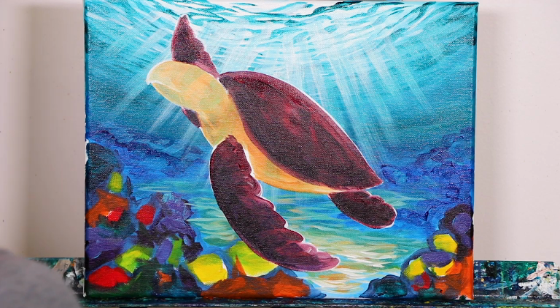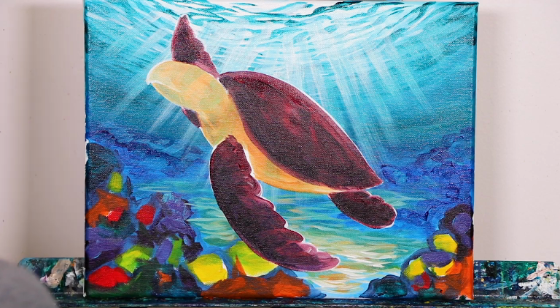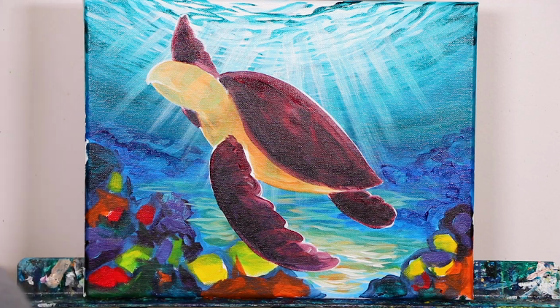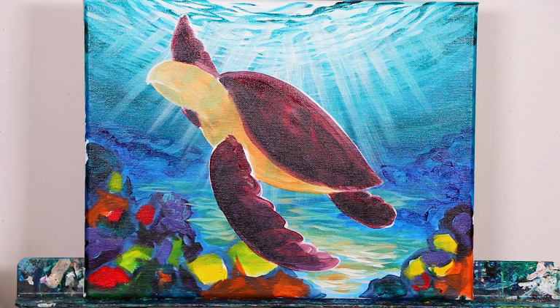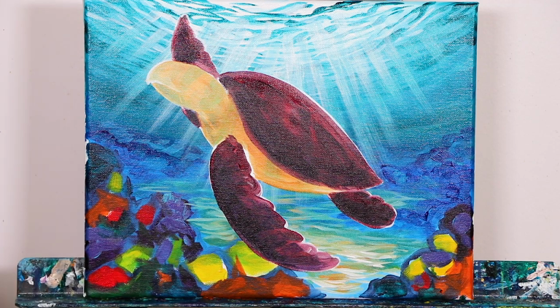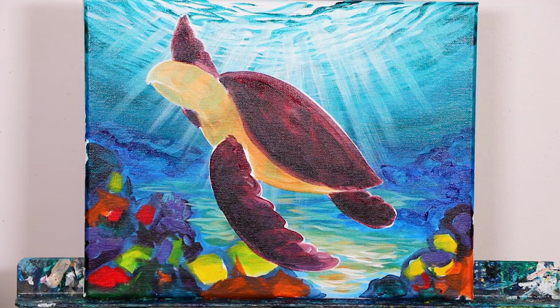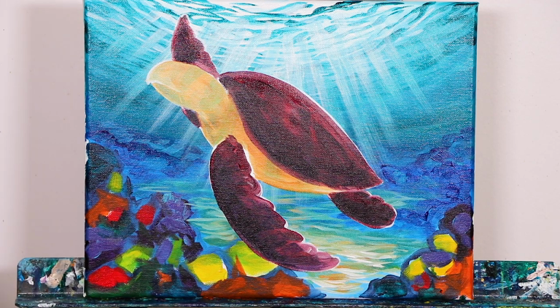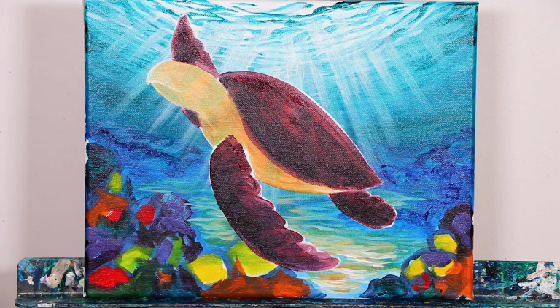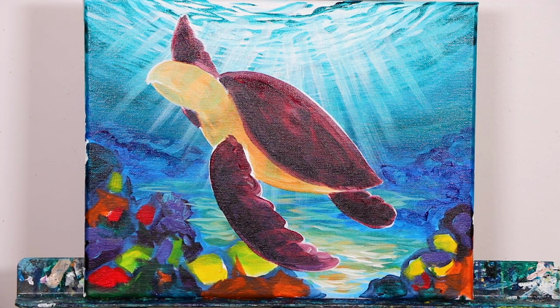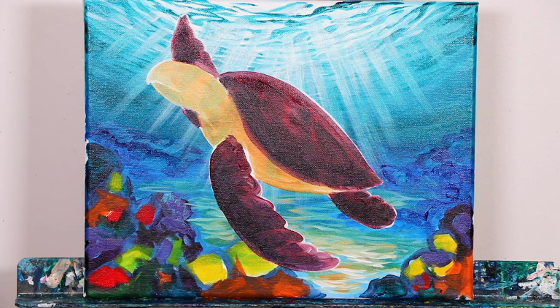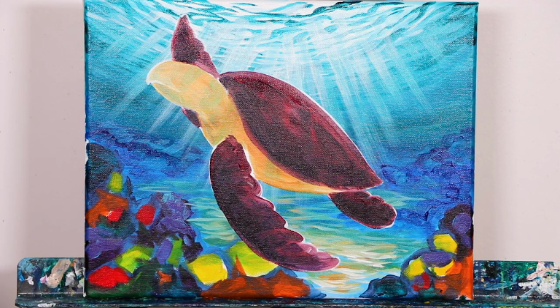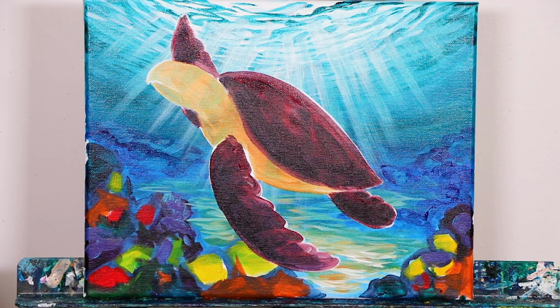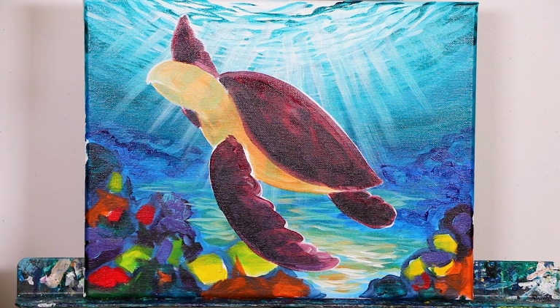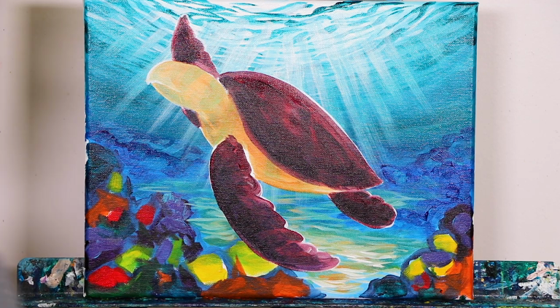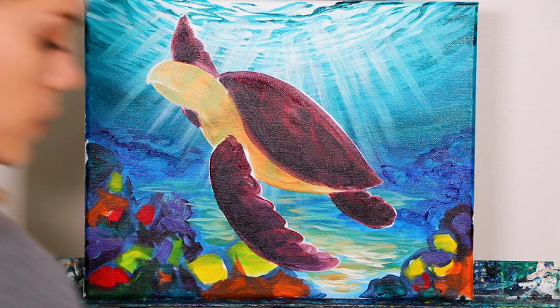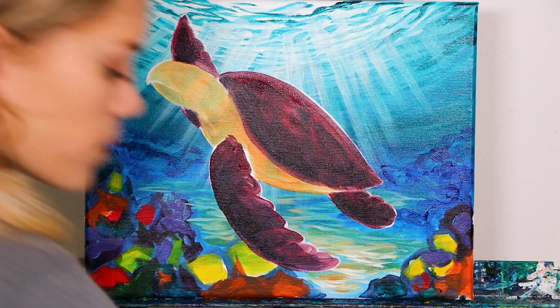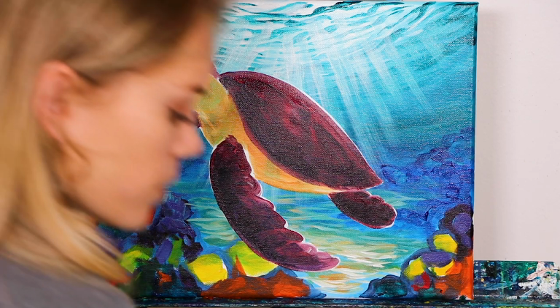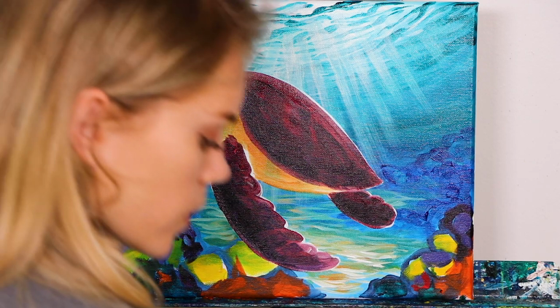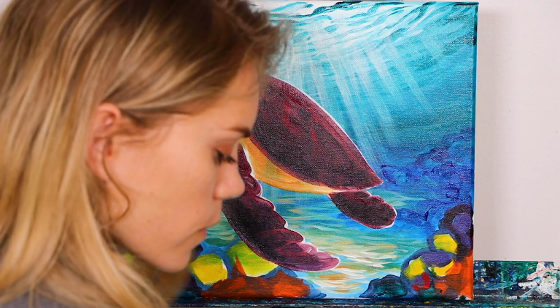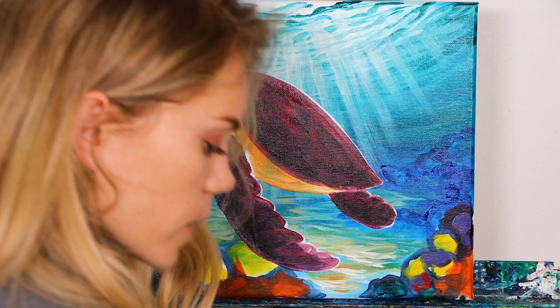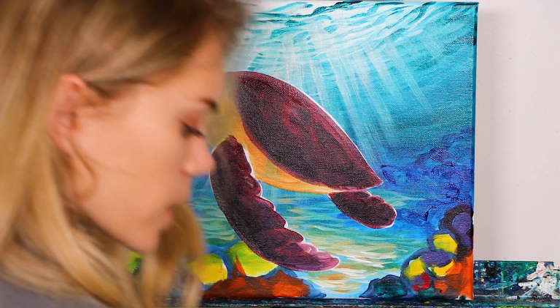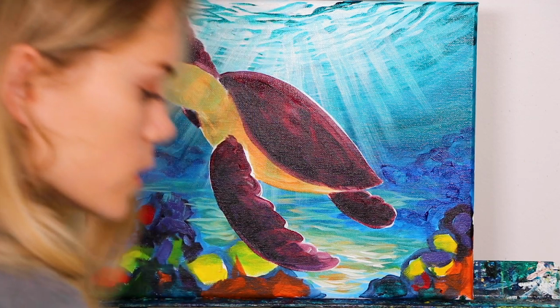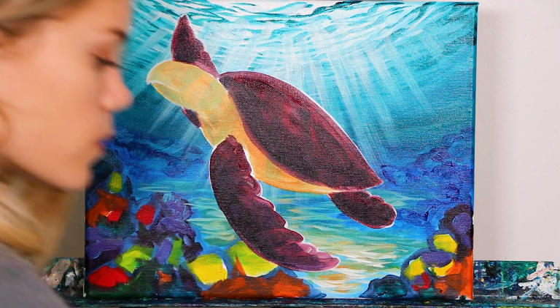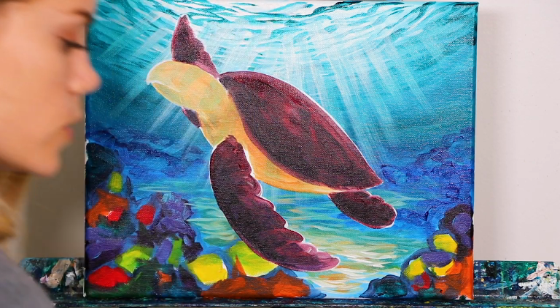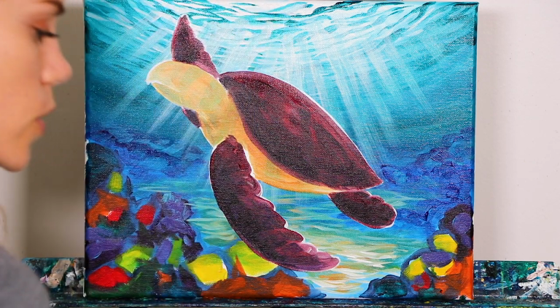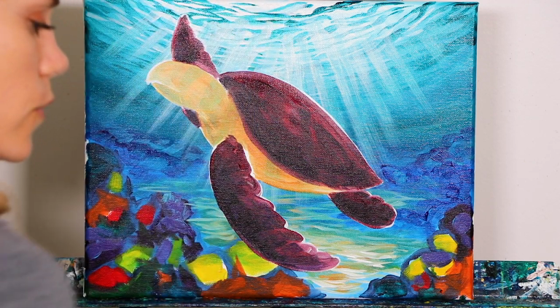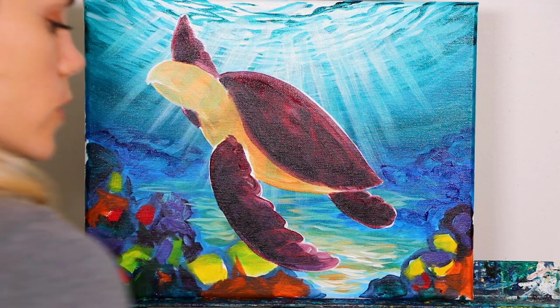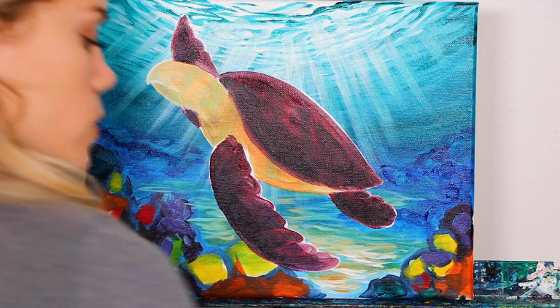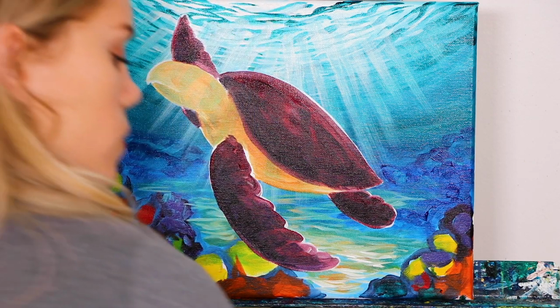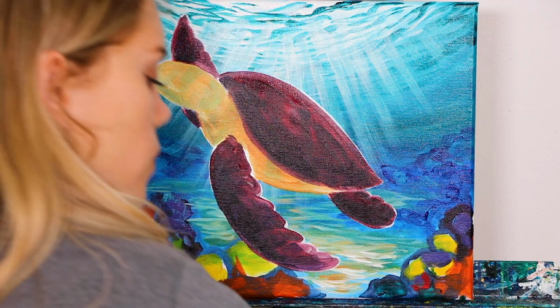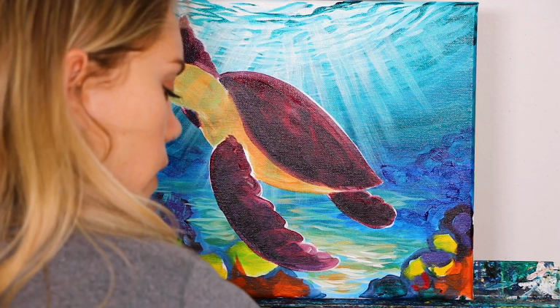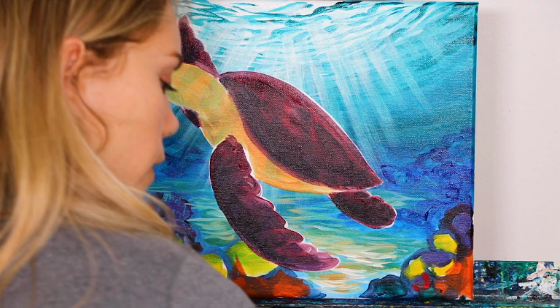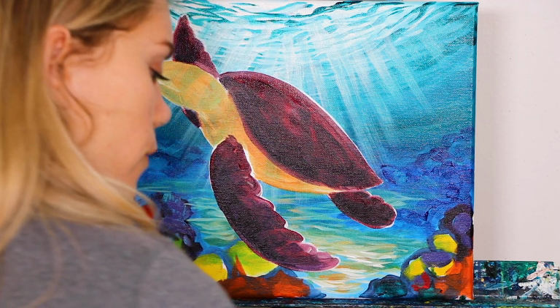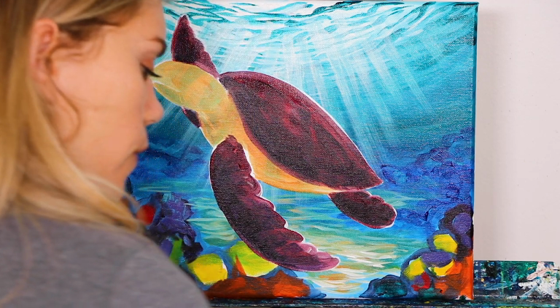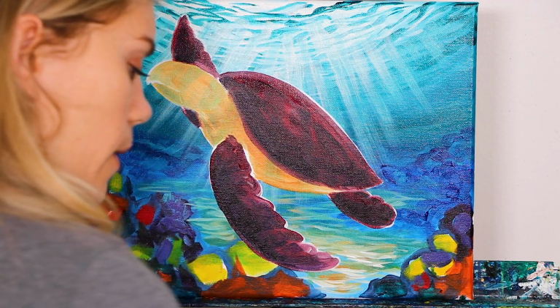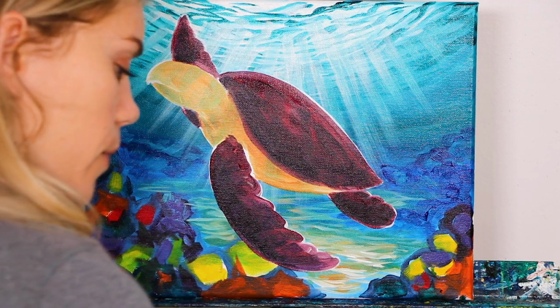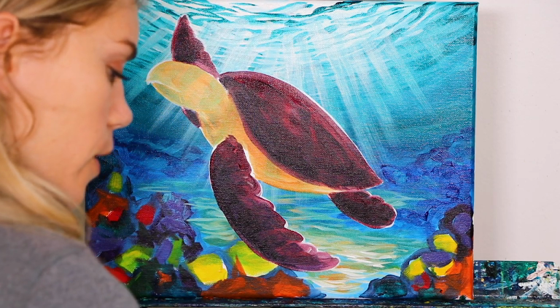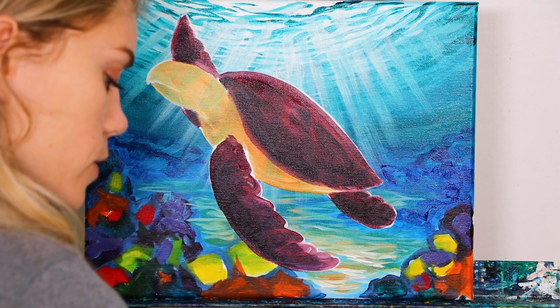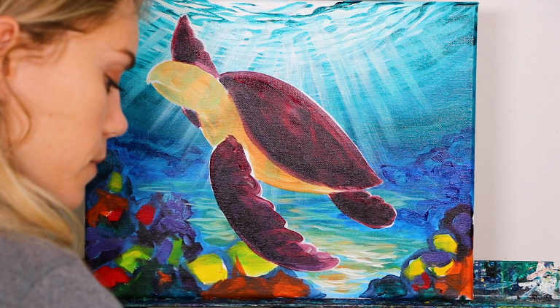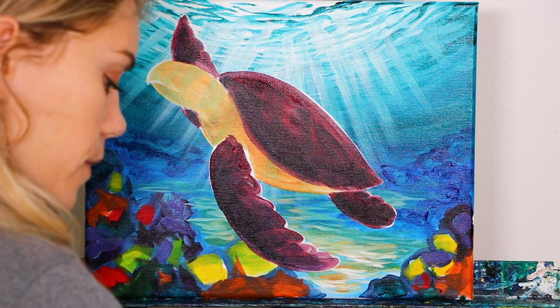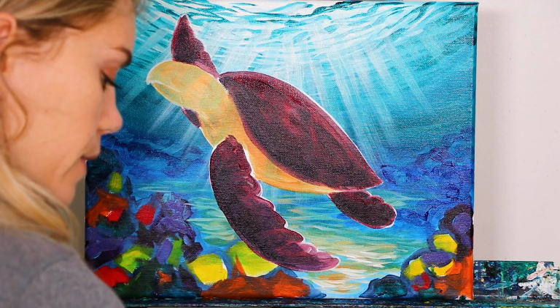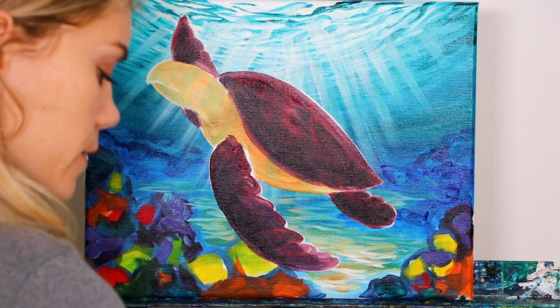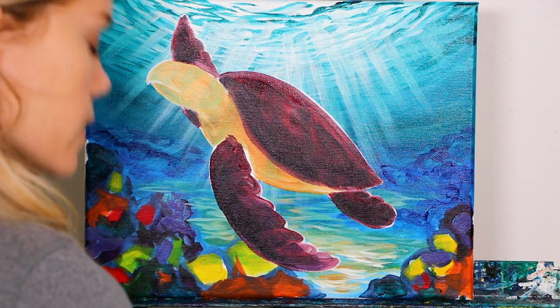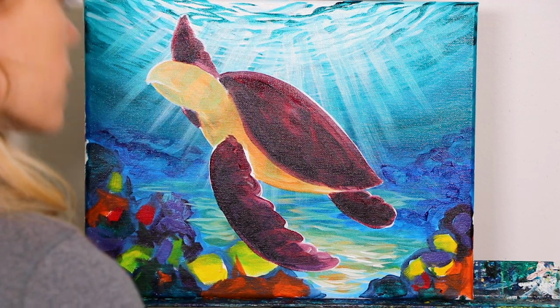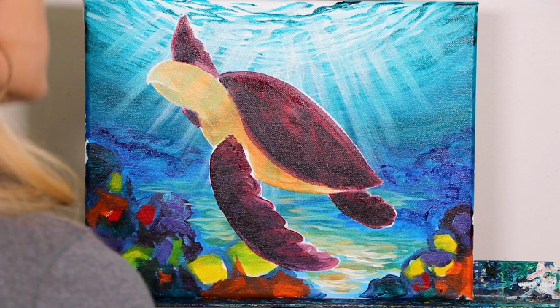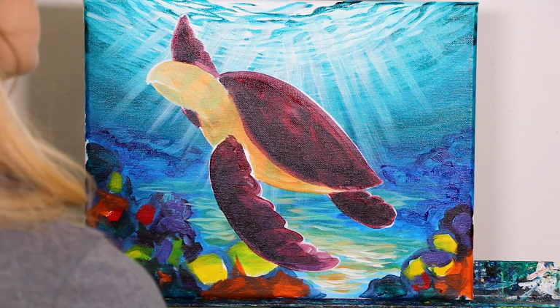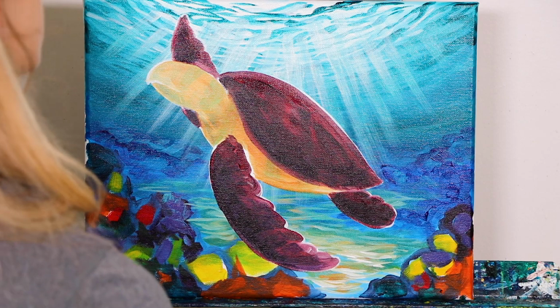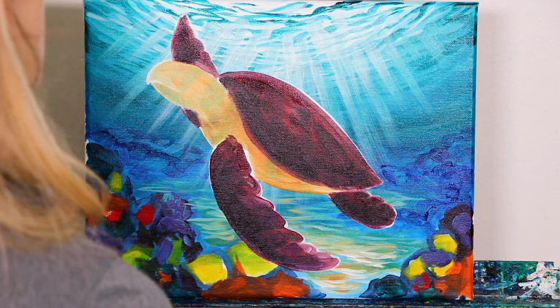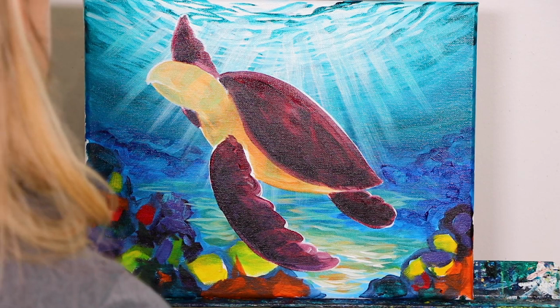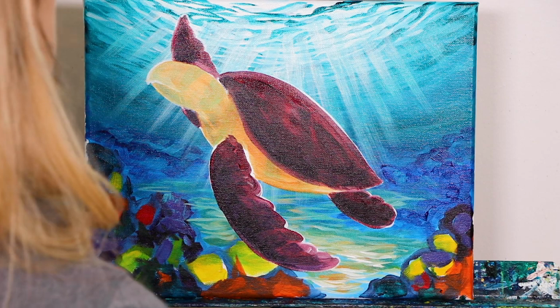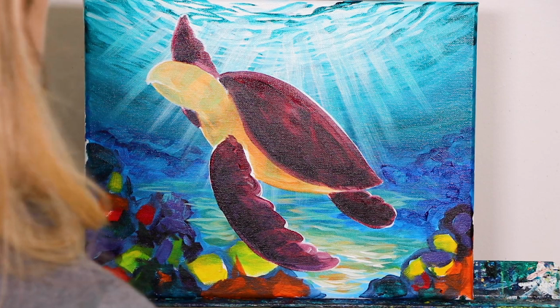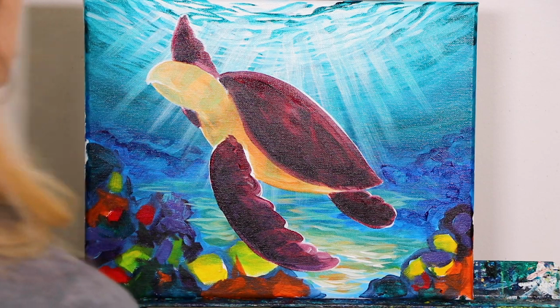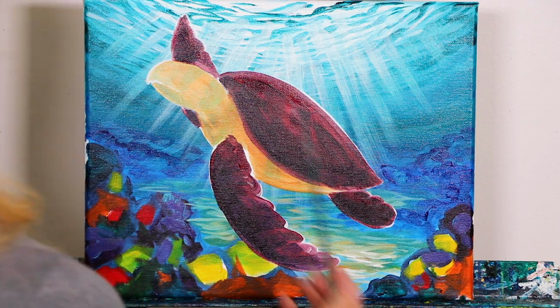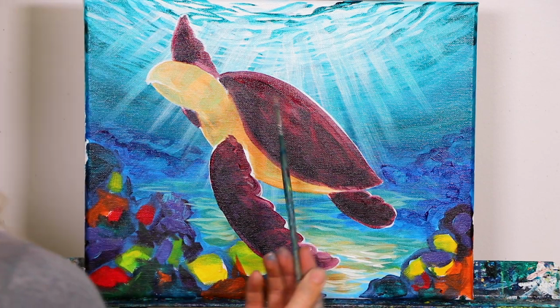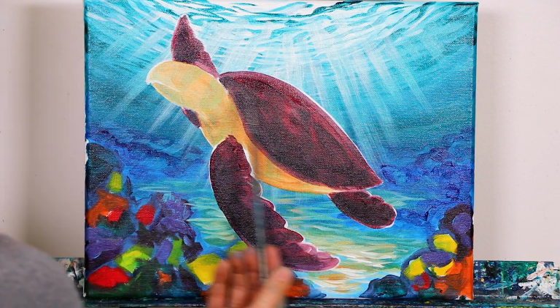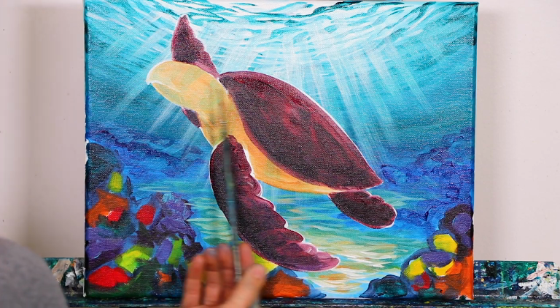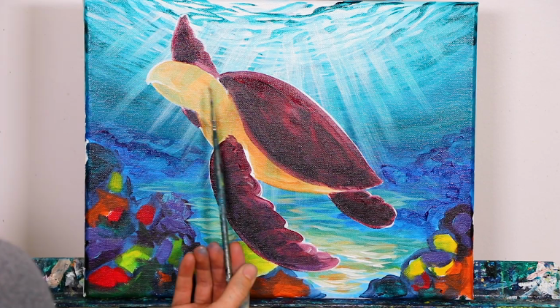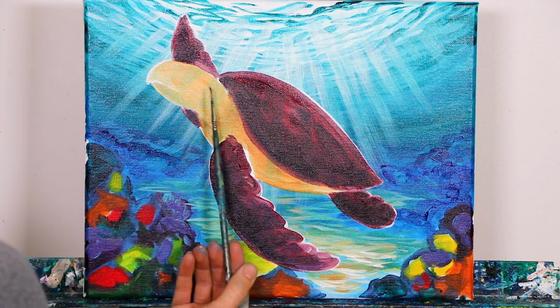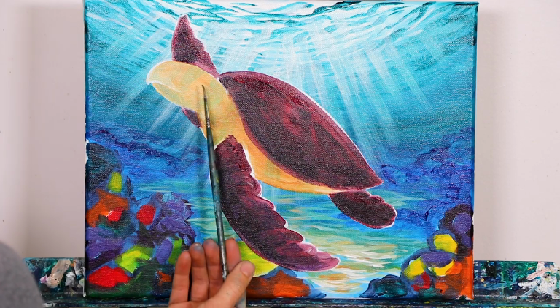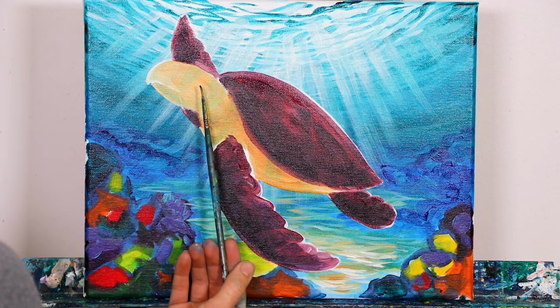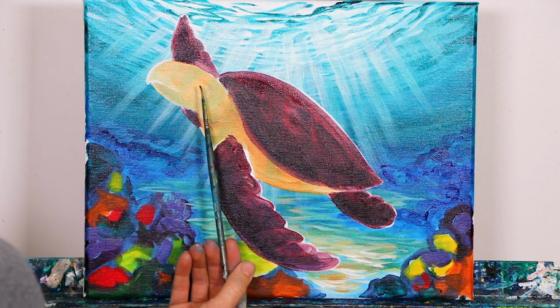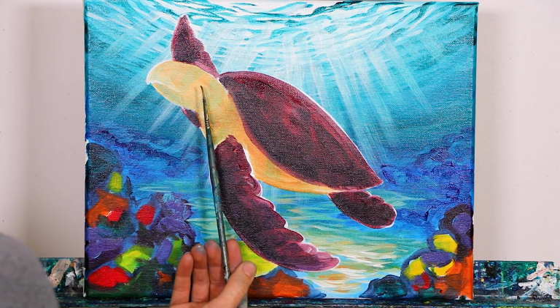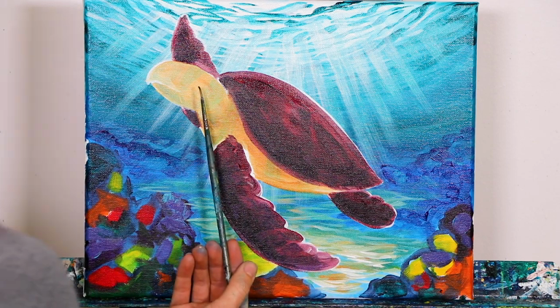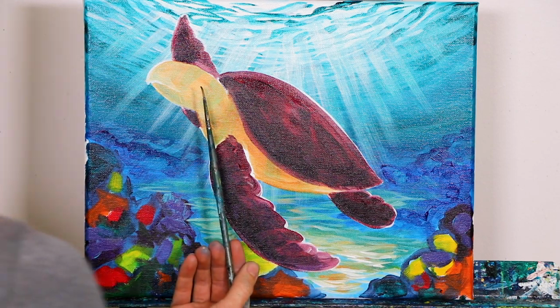Jumping right into the detail of our turtle, we're going to switch over to our round brush that we were using earlier to outline our turtle. So this guy right here.